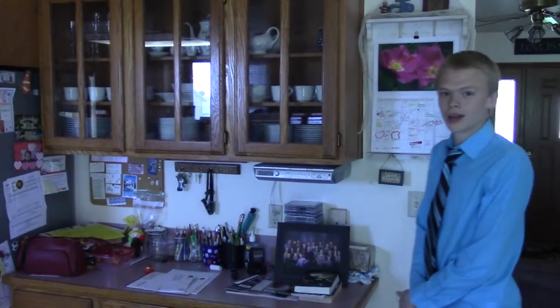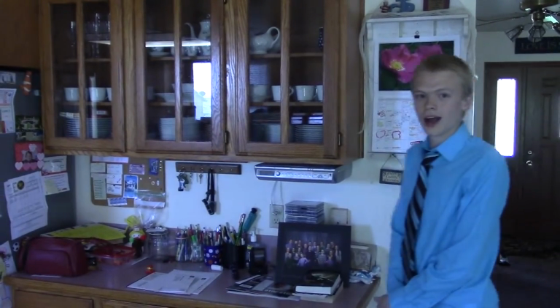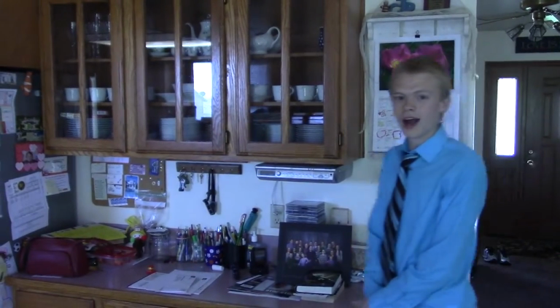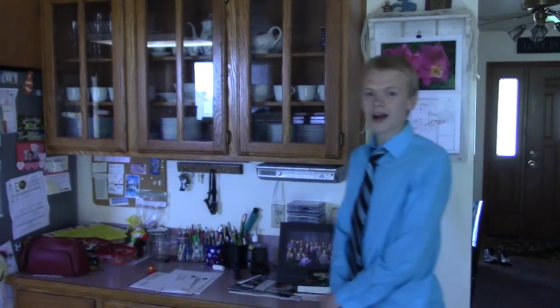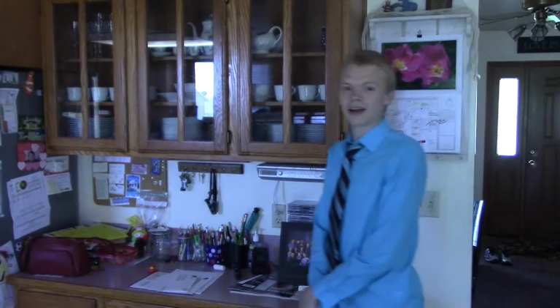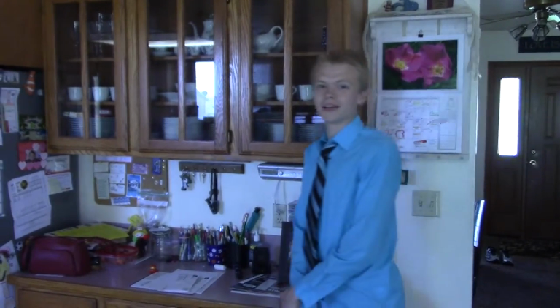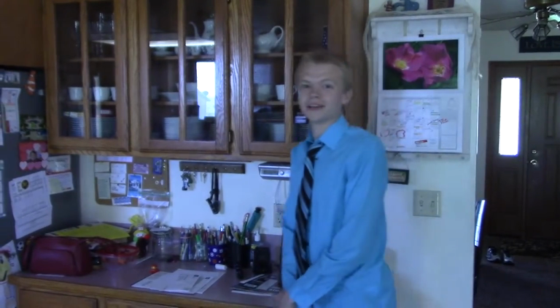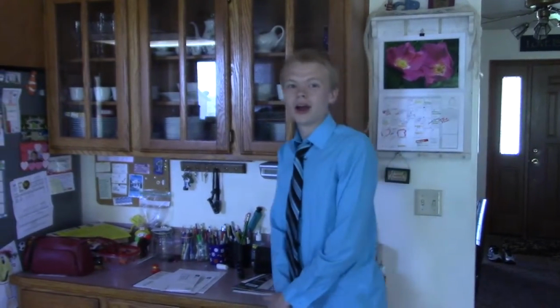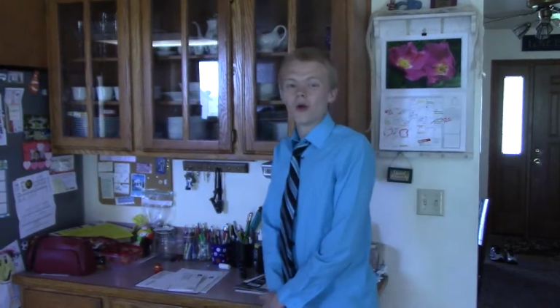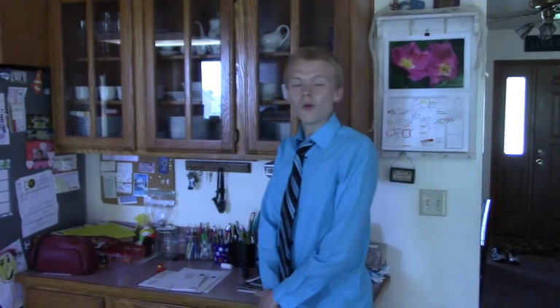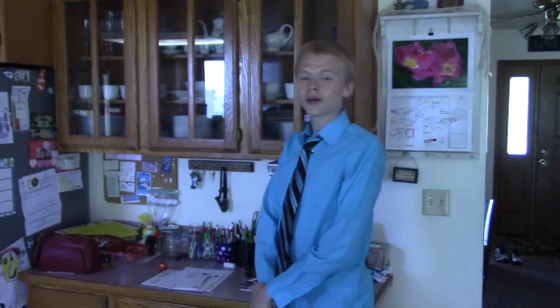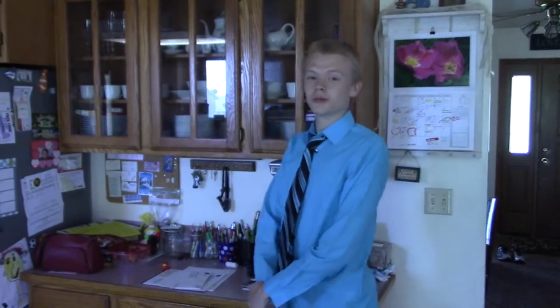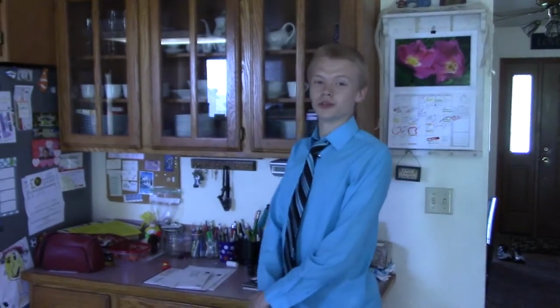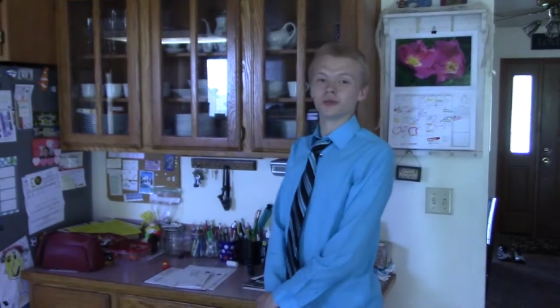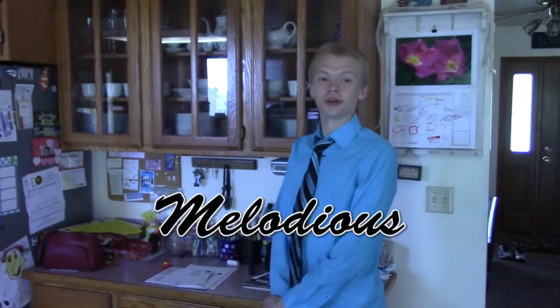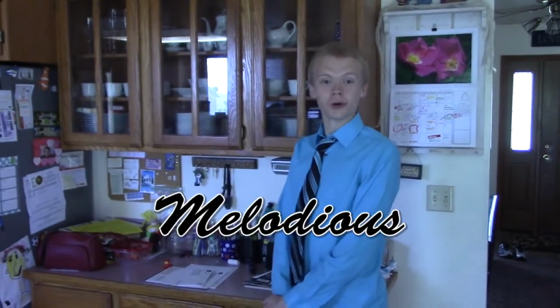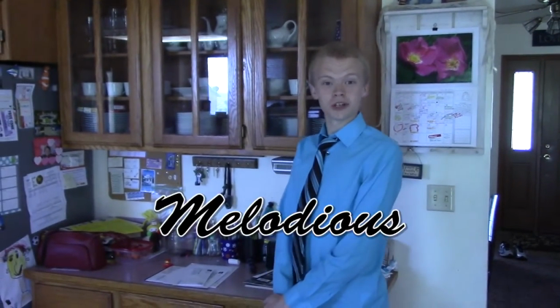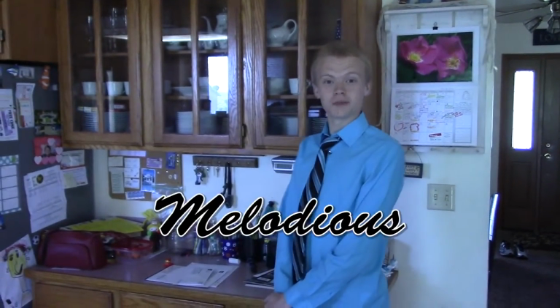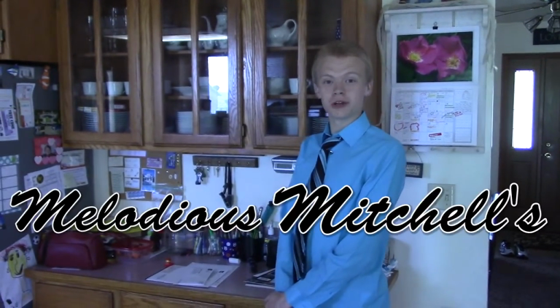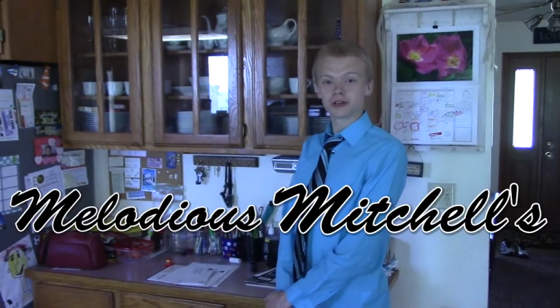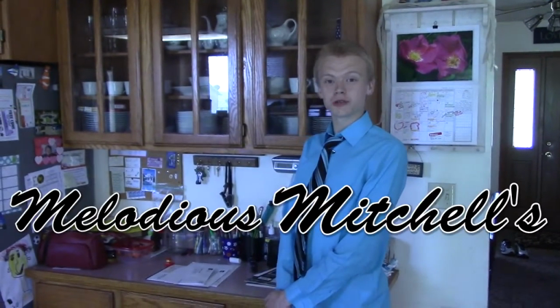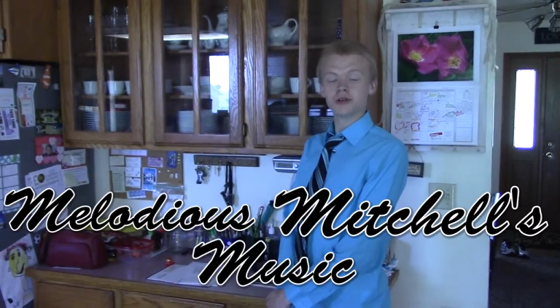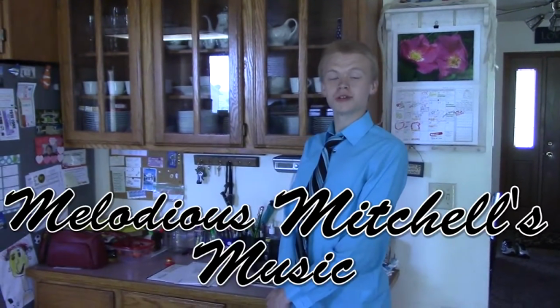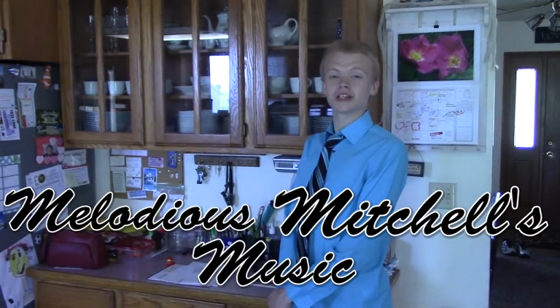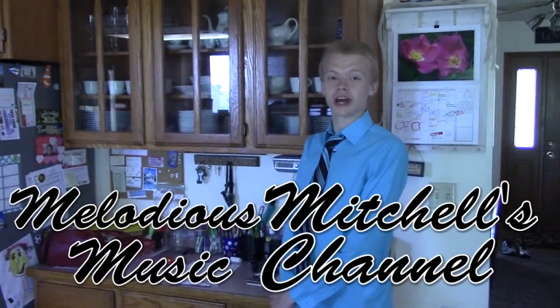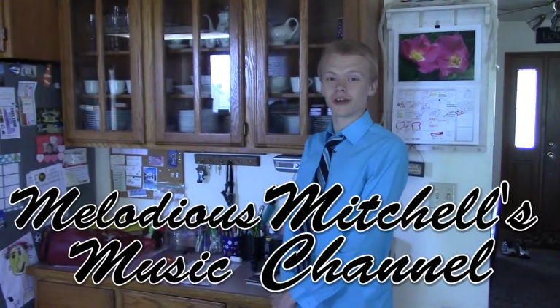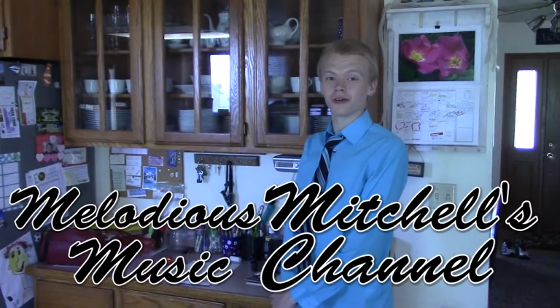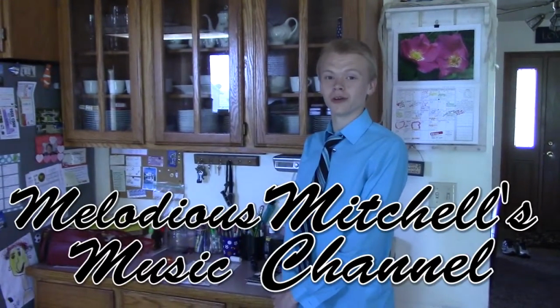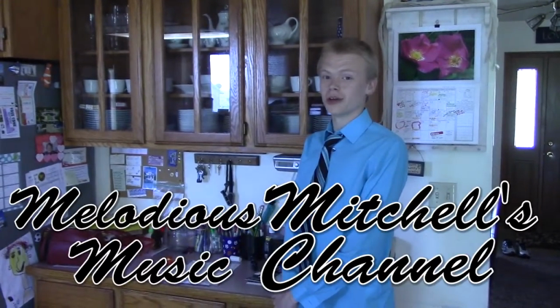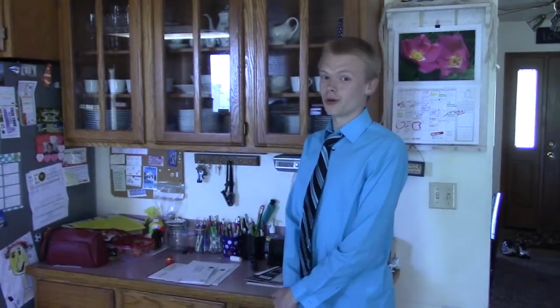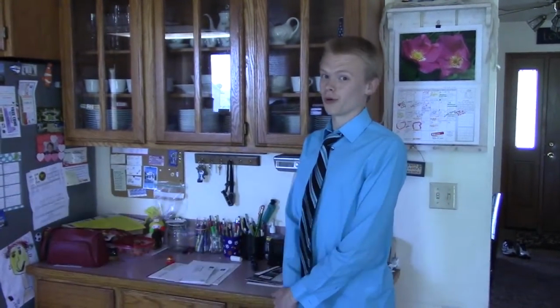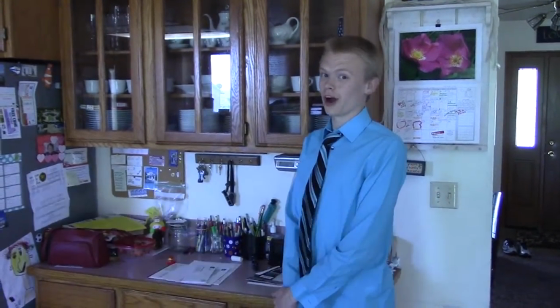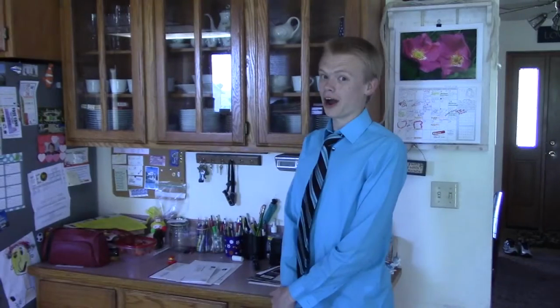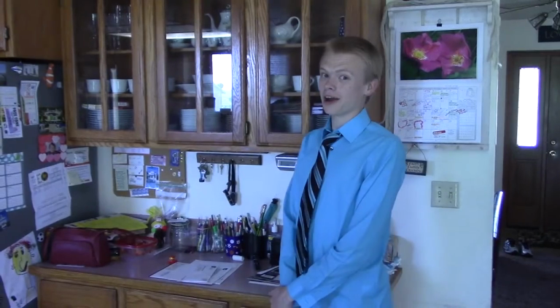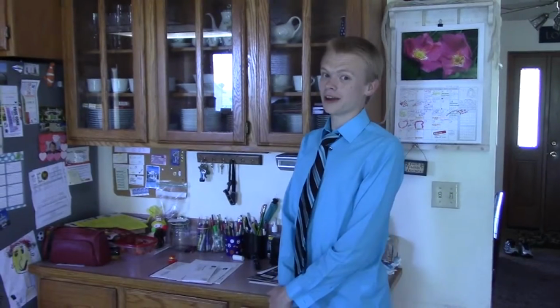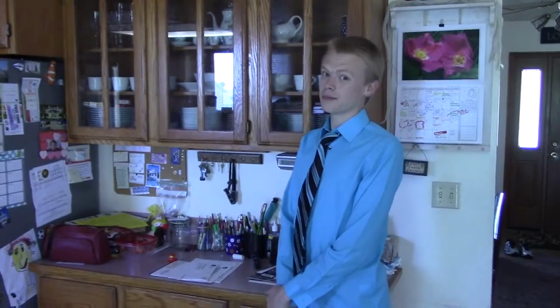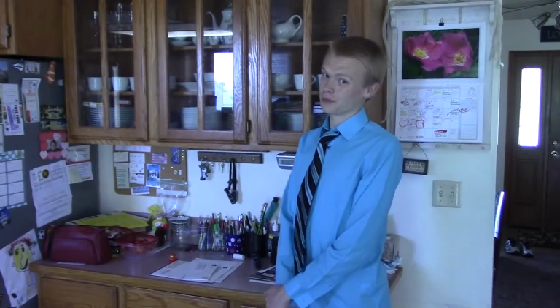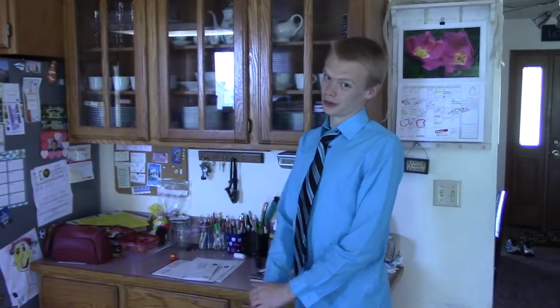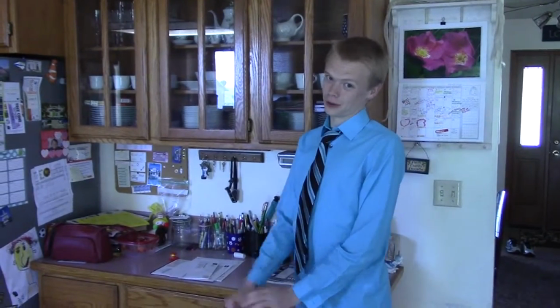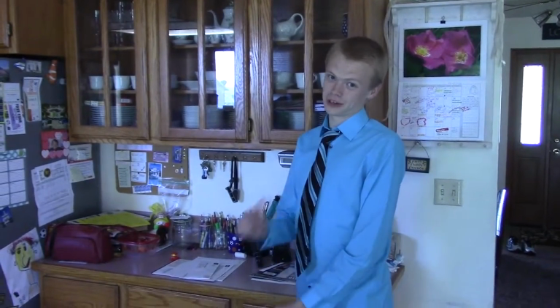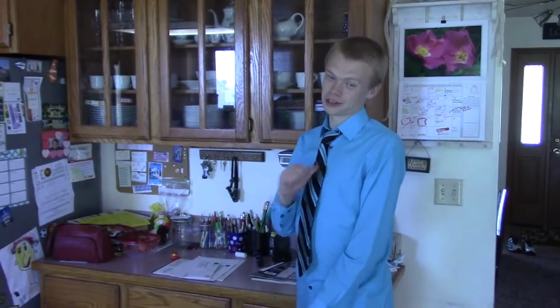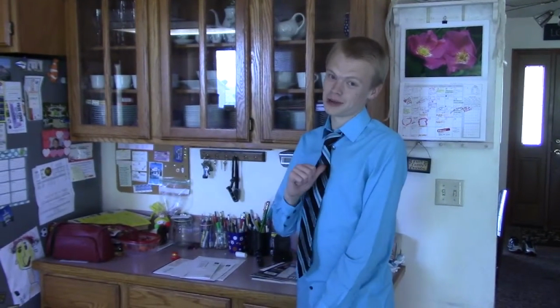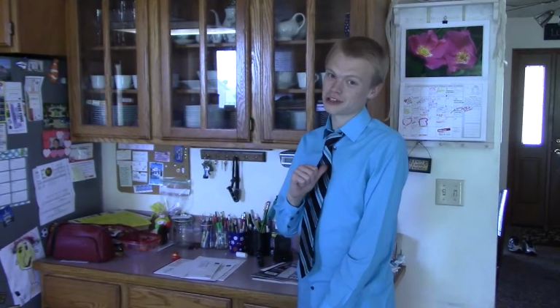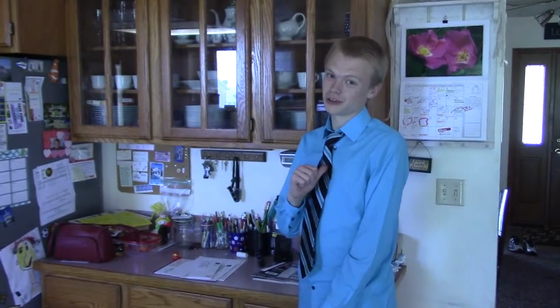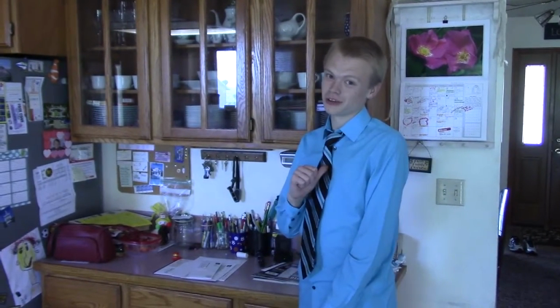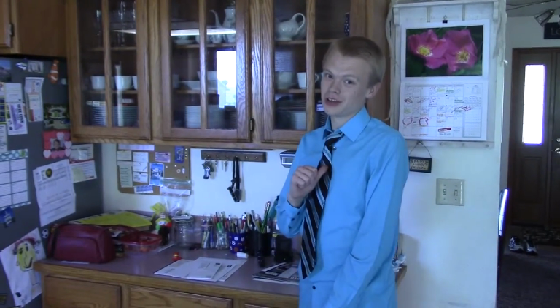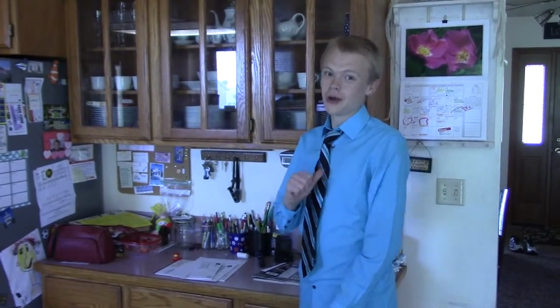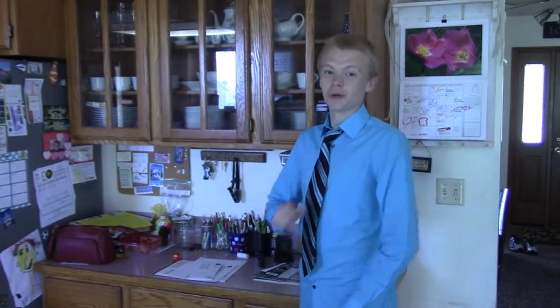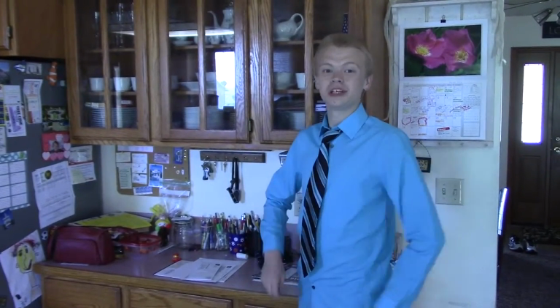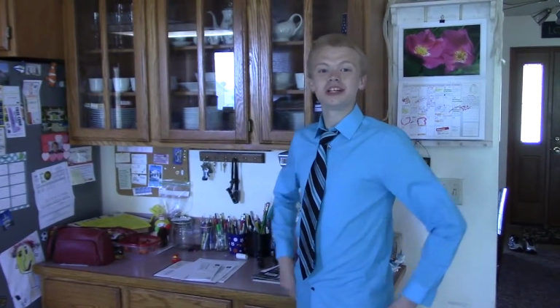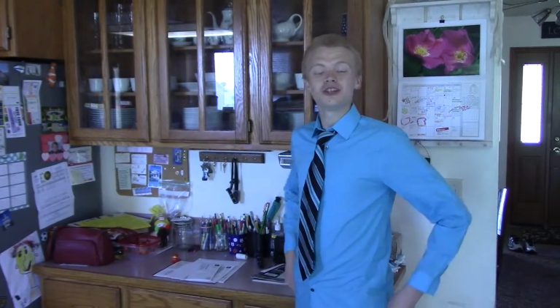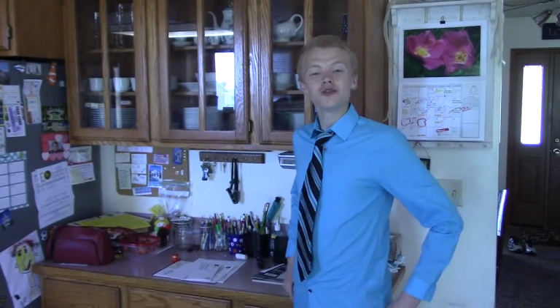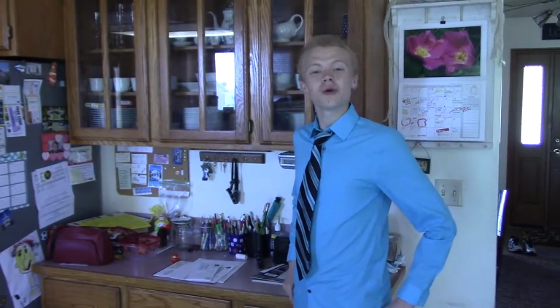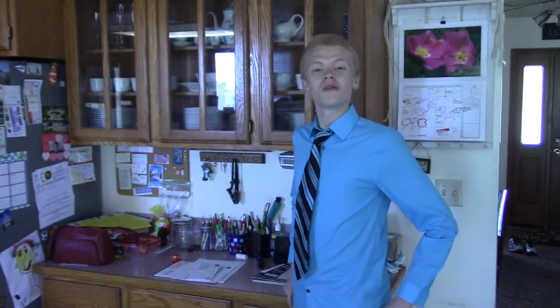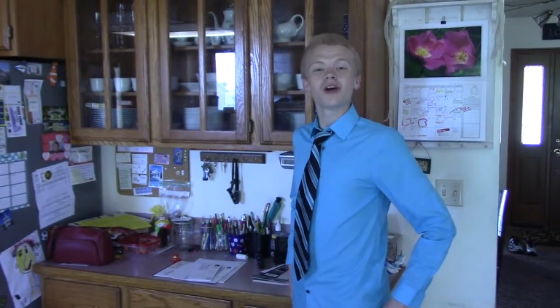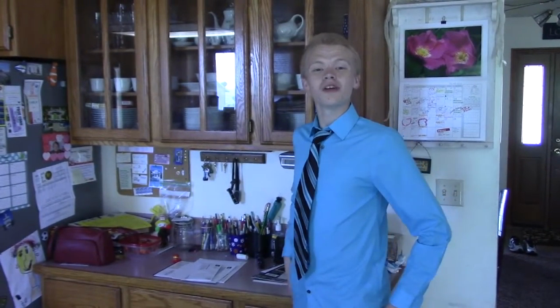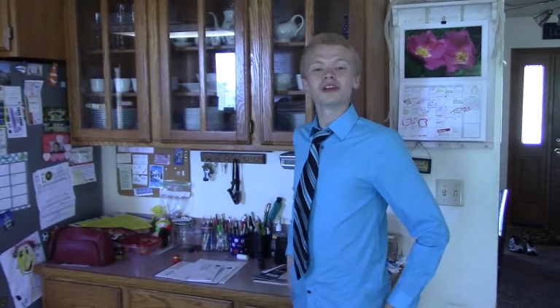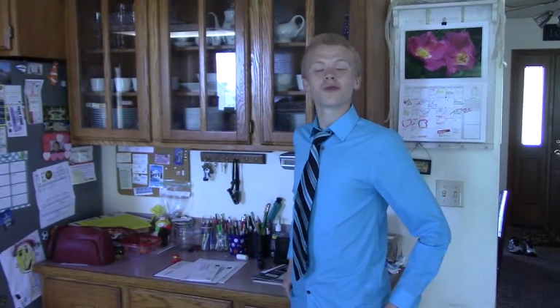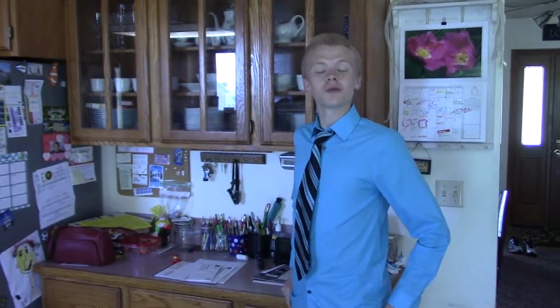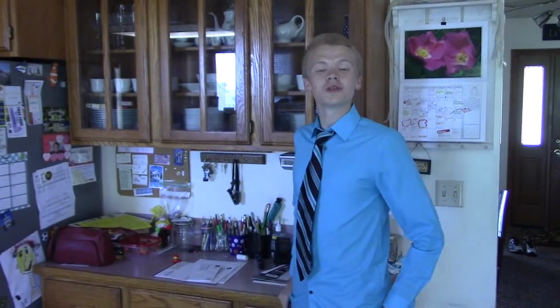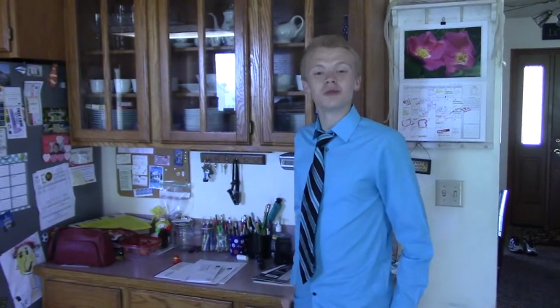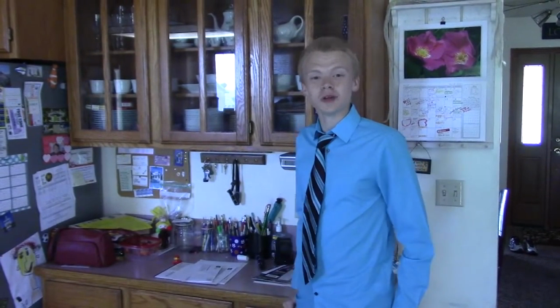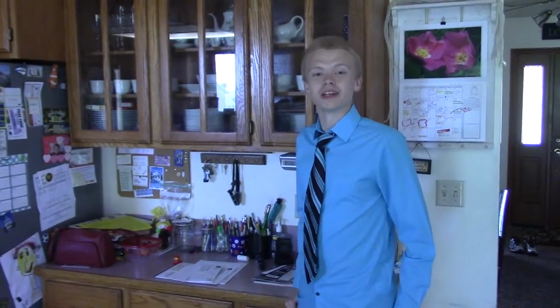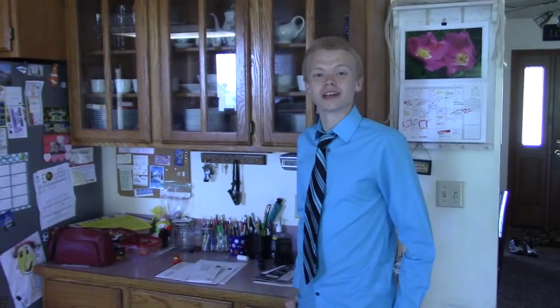Hi, welcome to Melodious Mitchell's Music Channel, where I, Melodious Mitchell, will teach you about various forms of music.